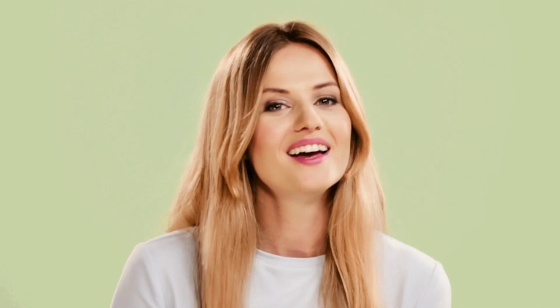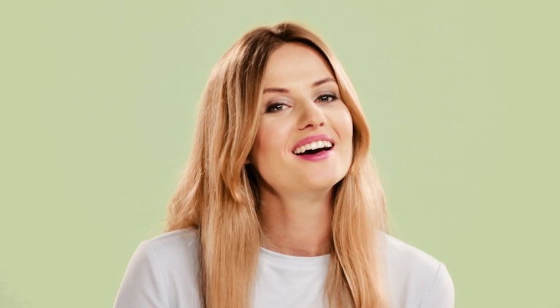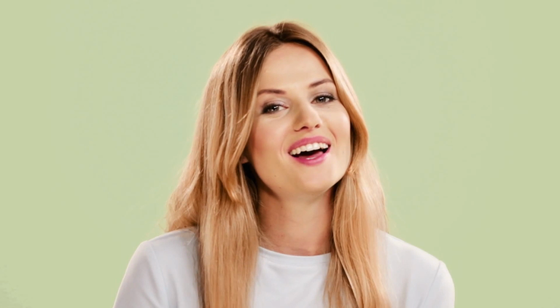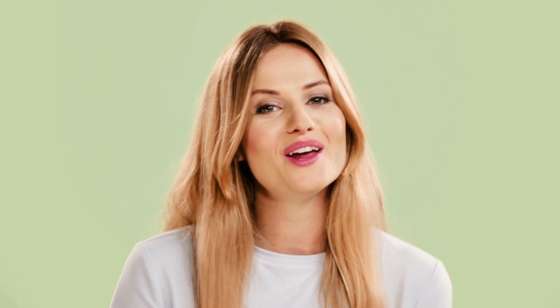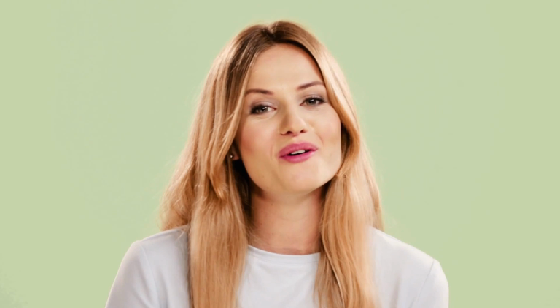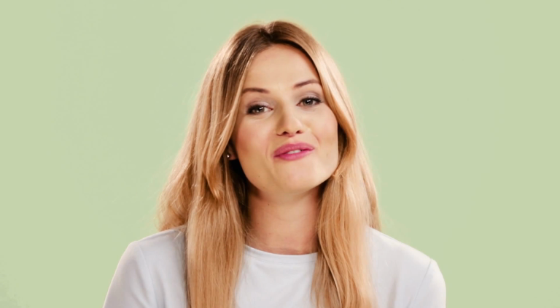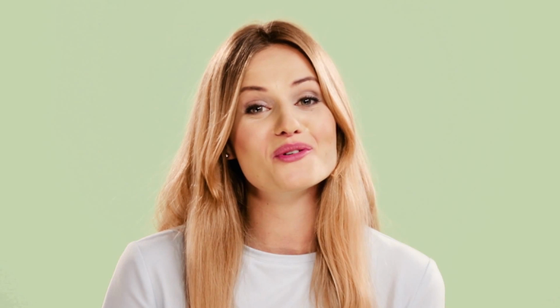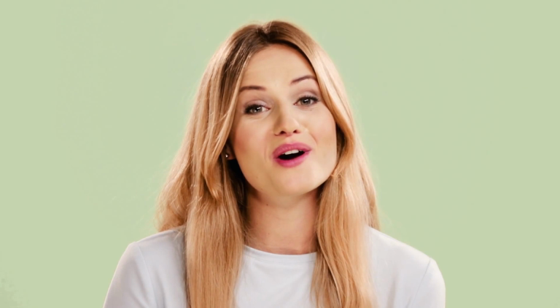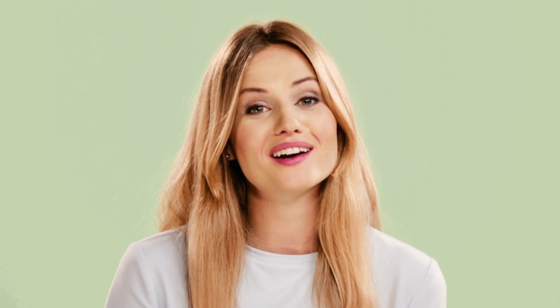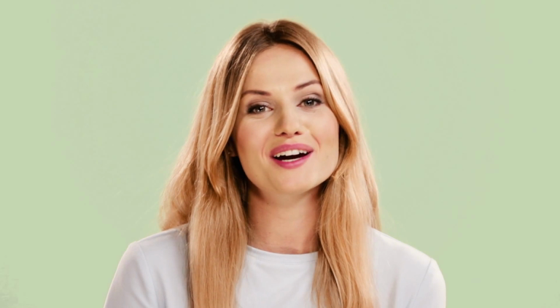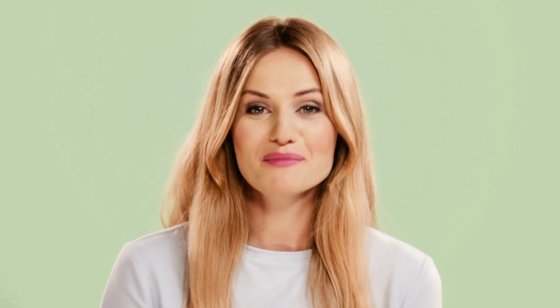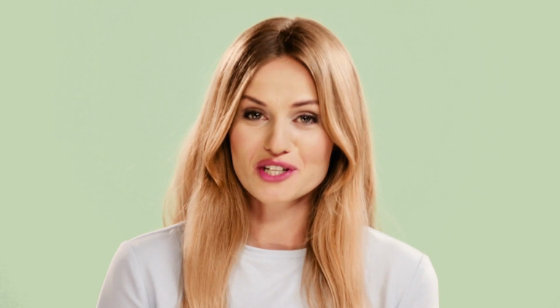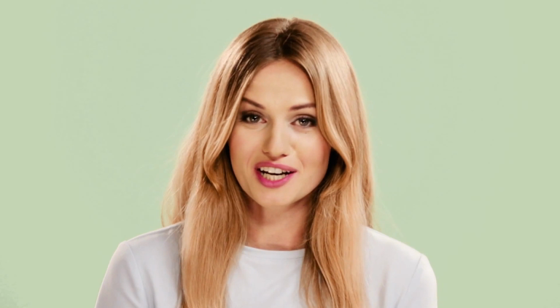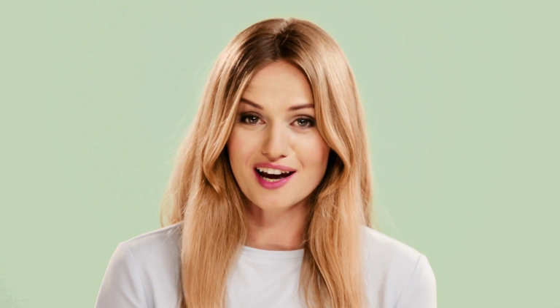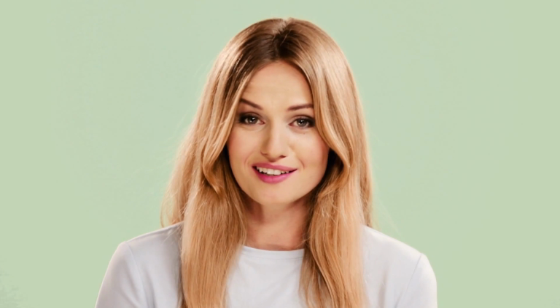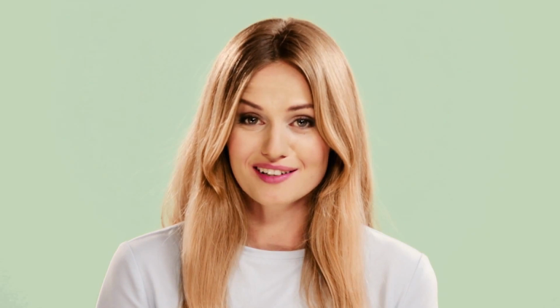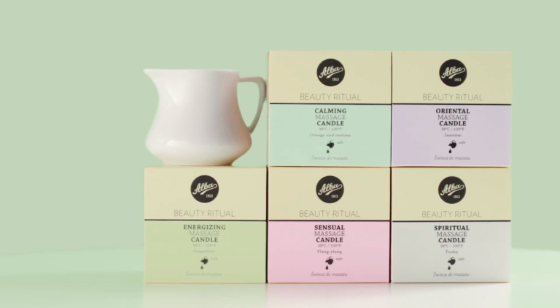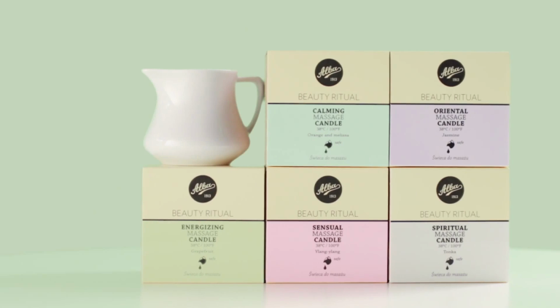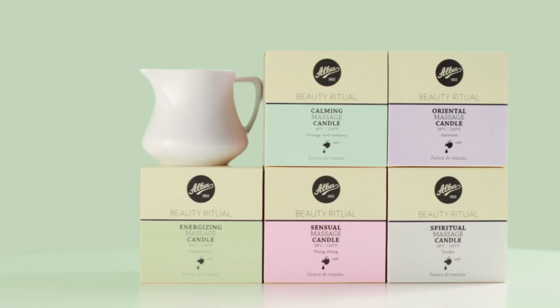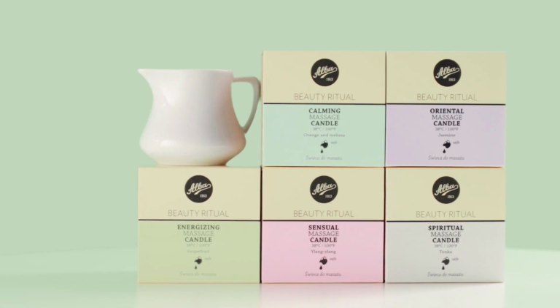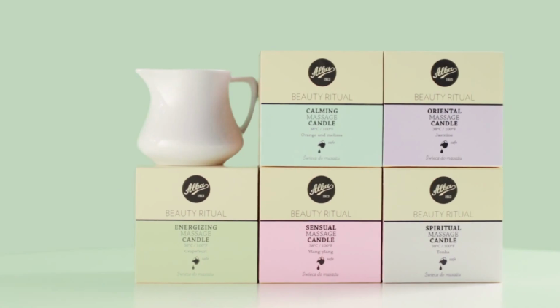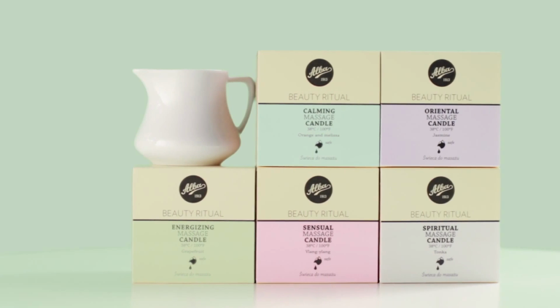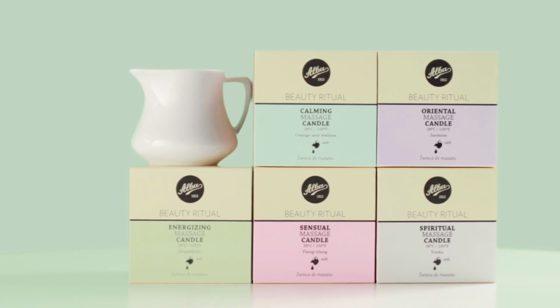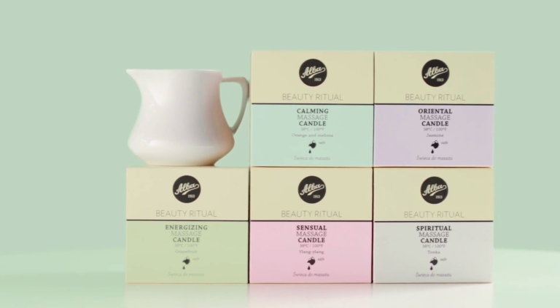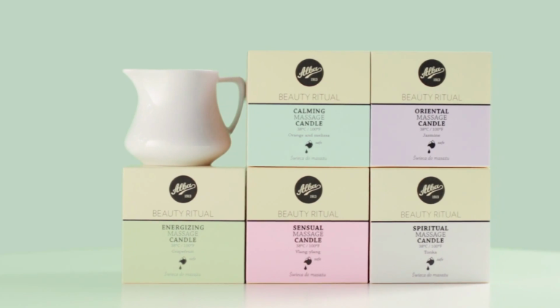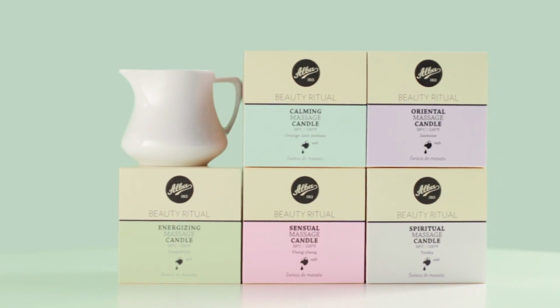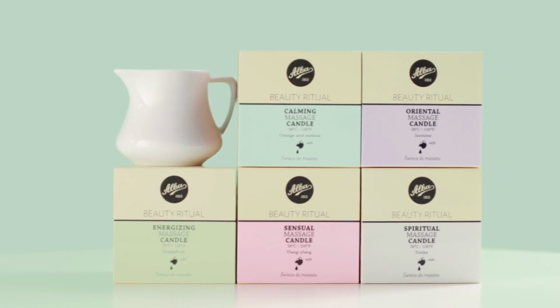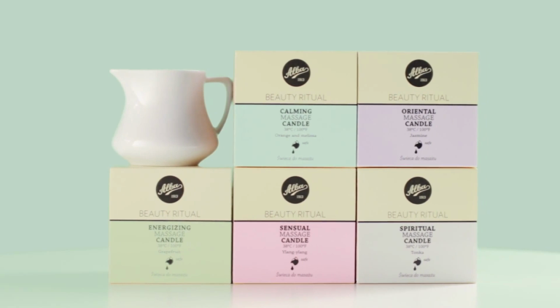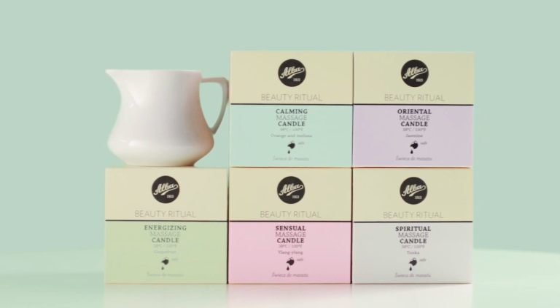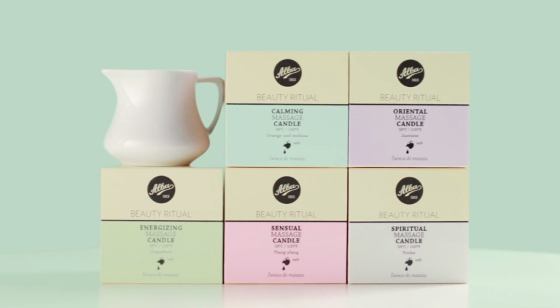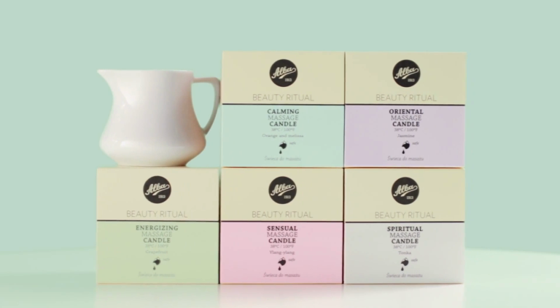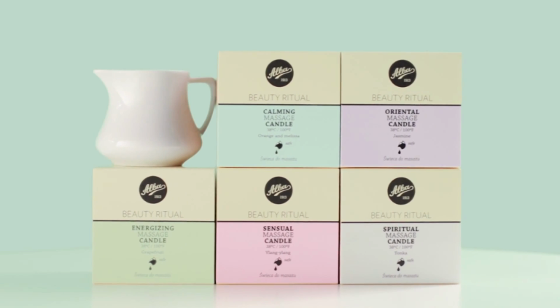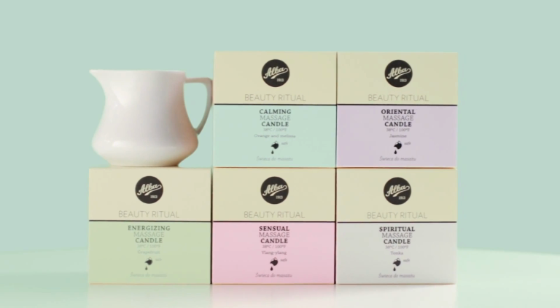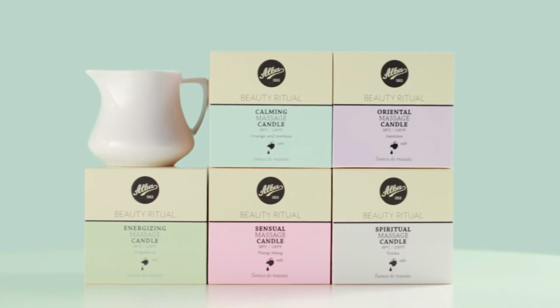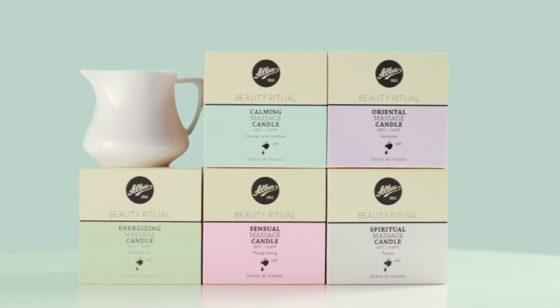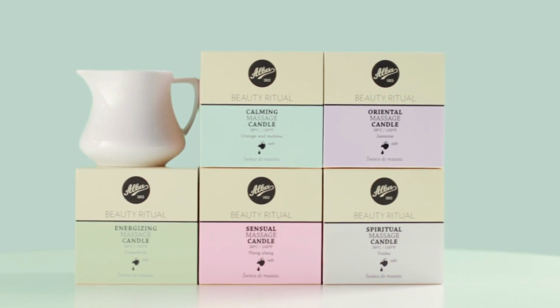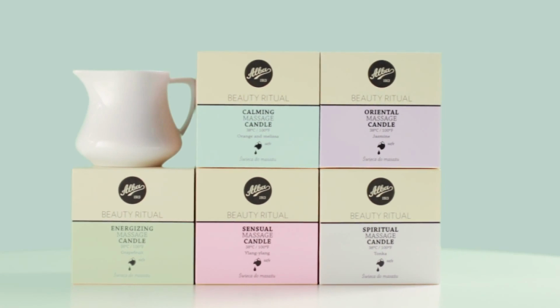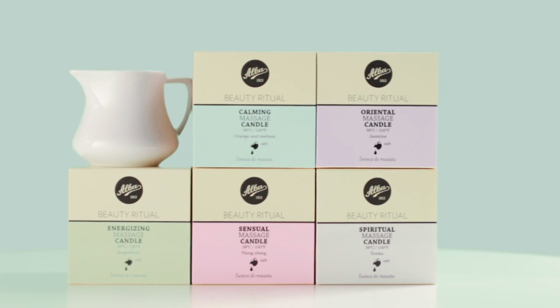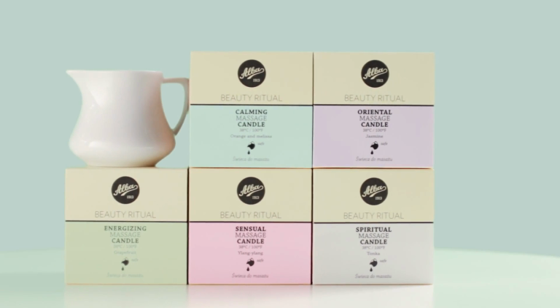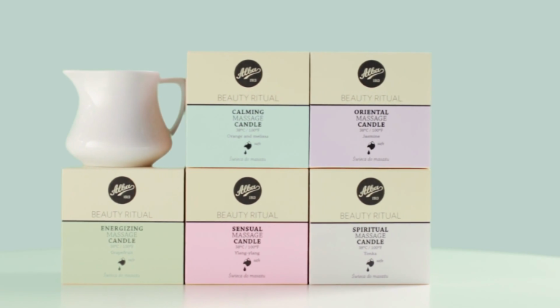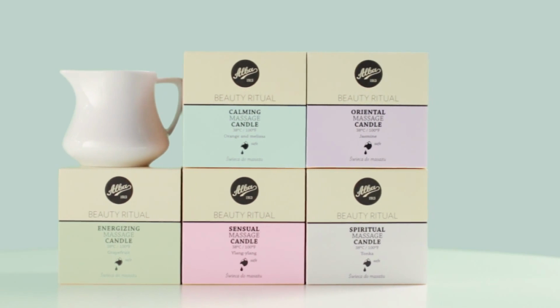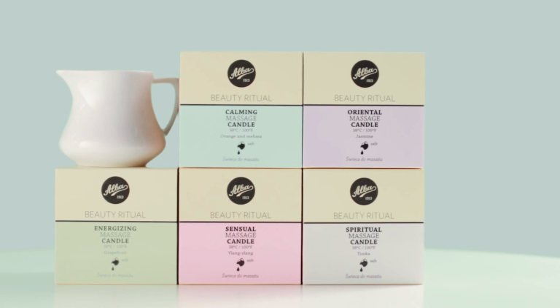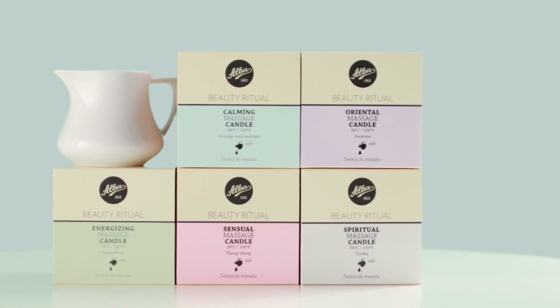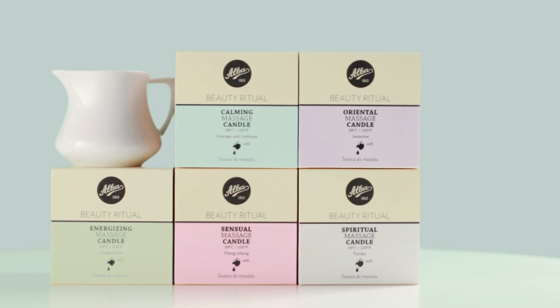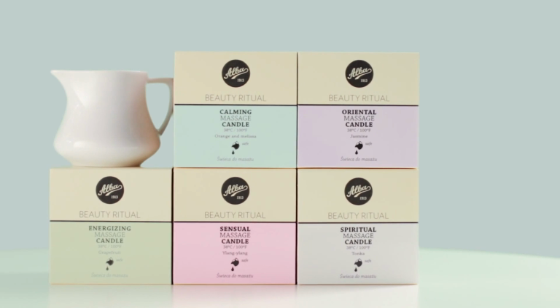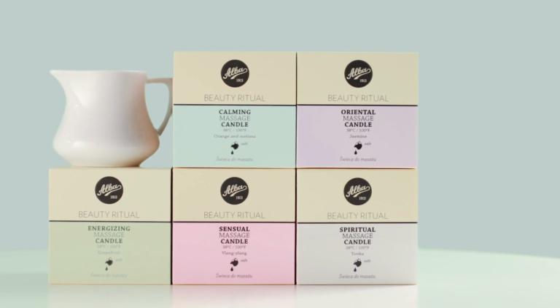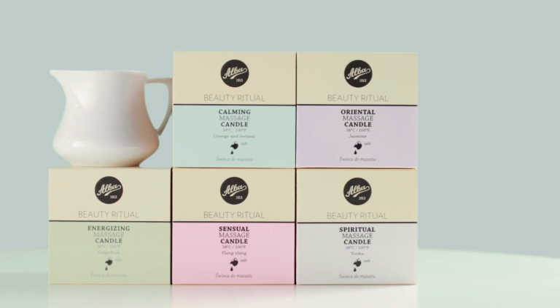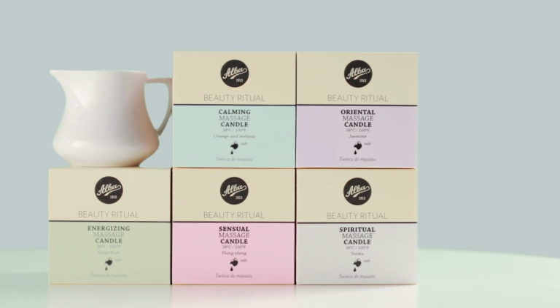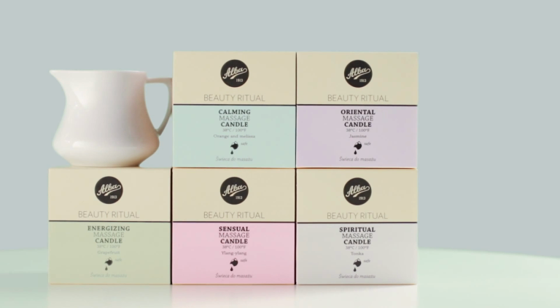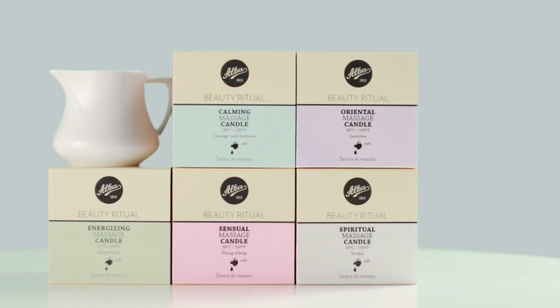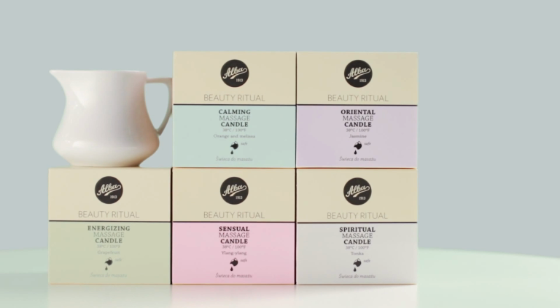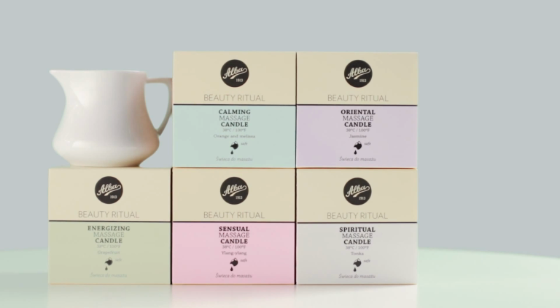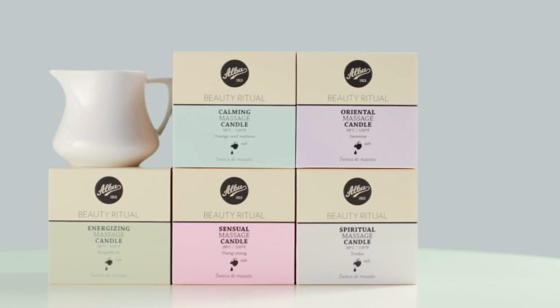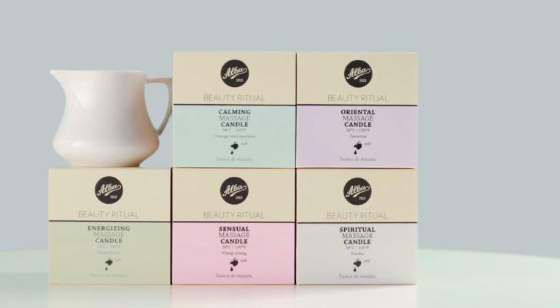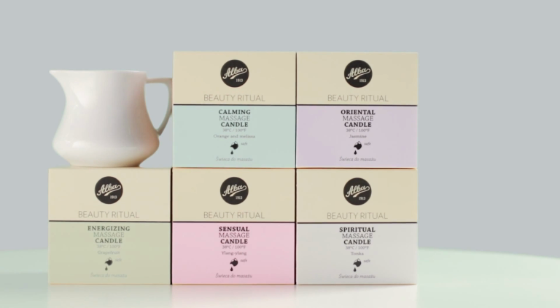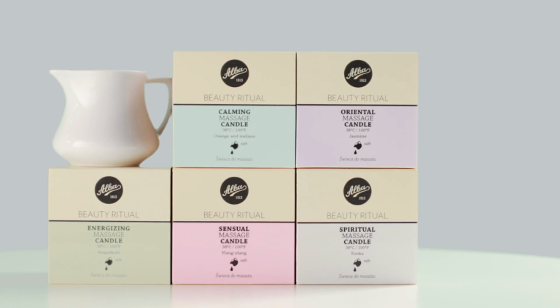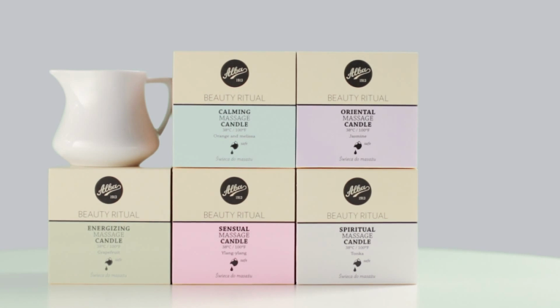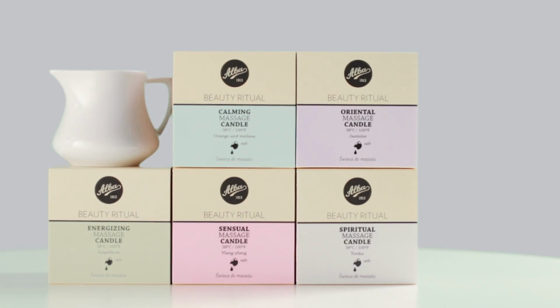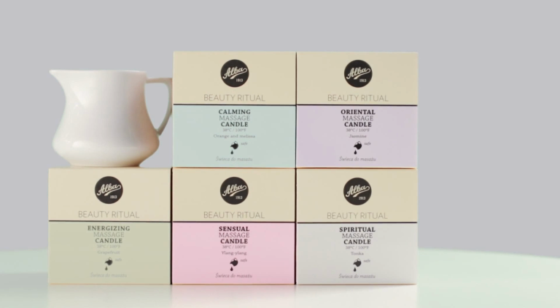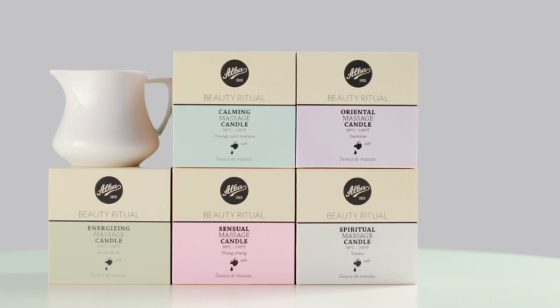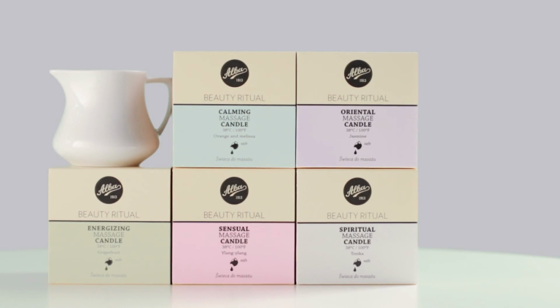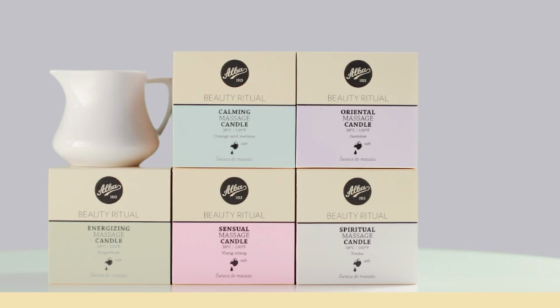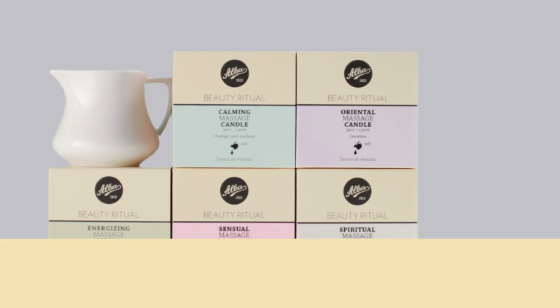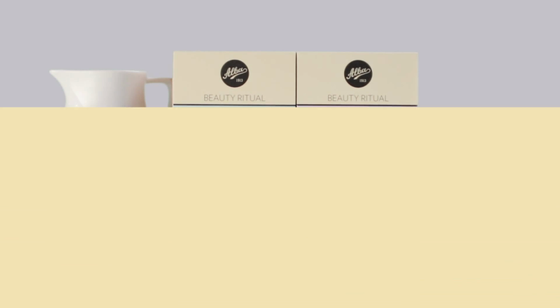Hello everyone, I'm Jeanette. Our heroes of the day are the ALBA massage candles and I wanted to show you how they really are unique.